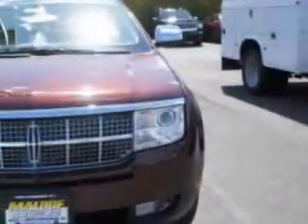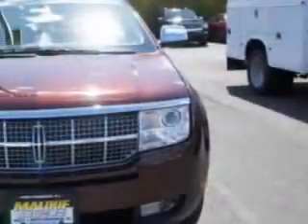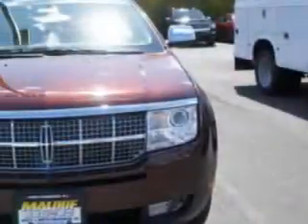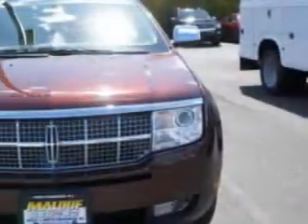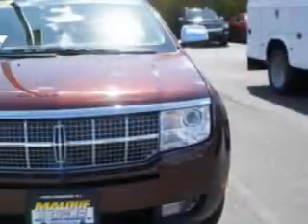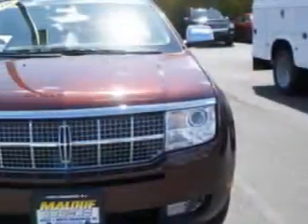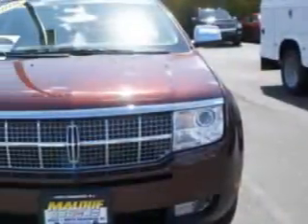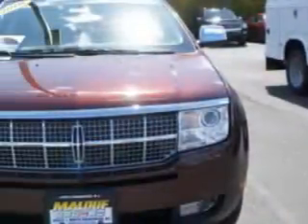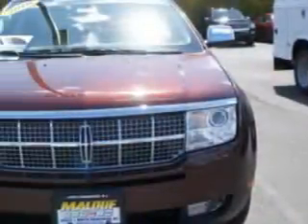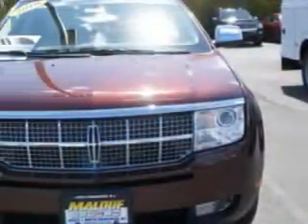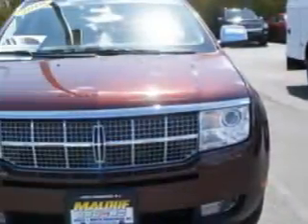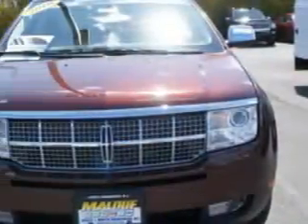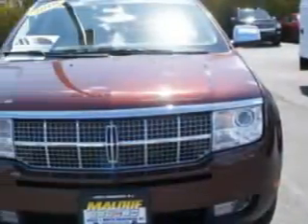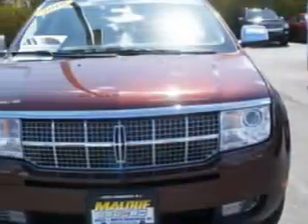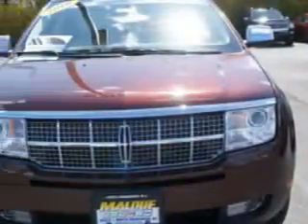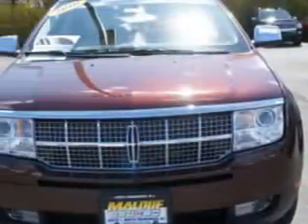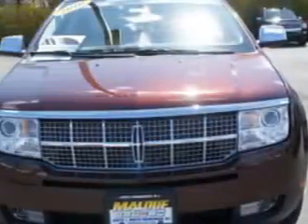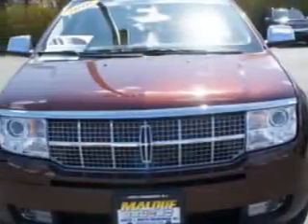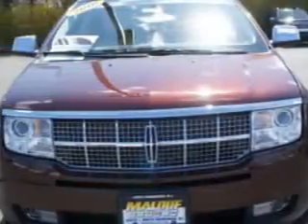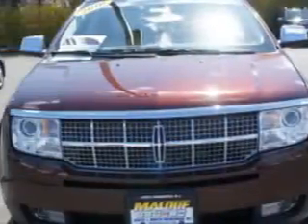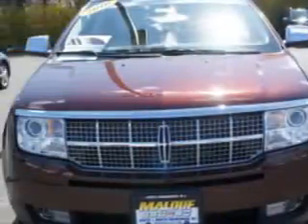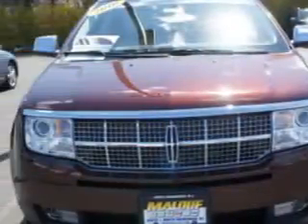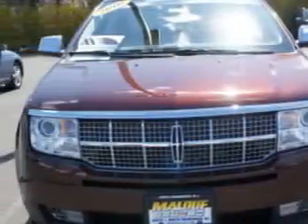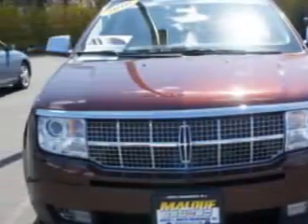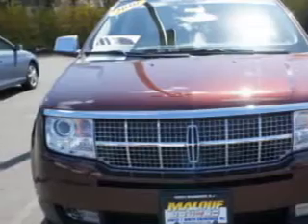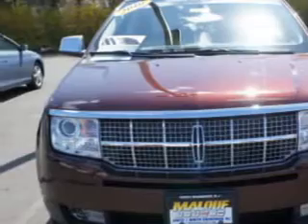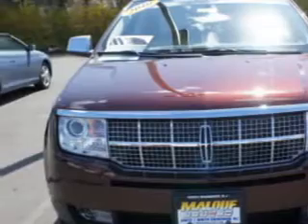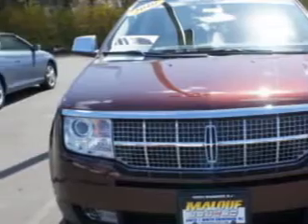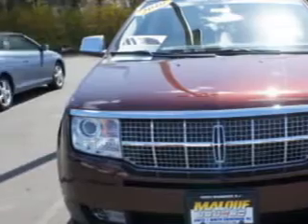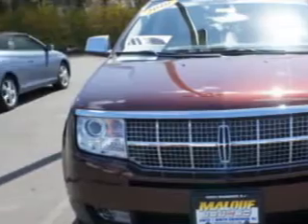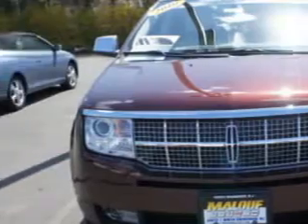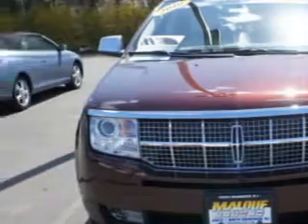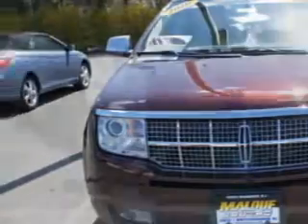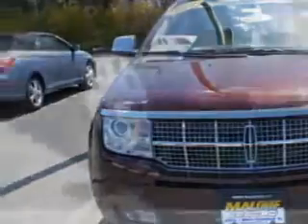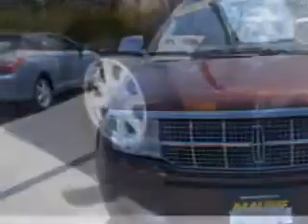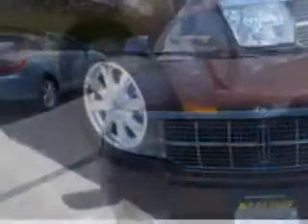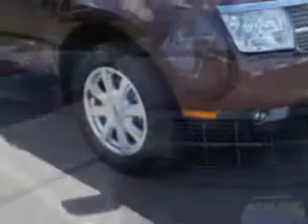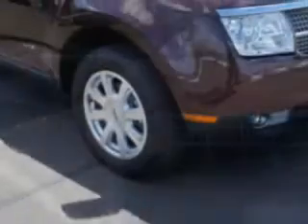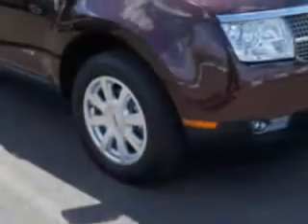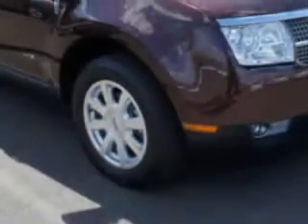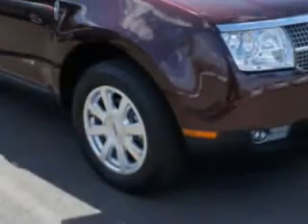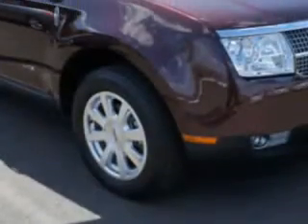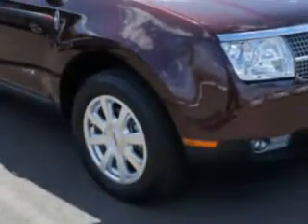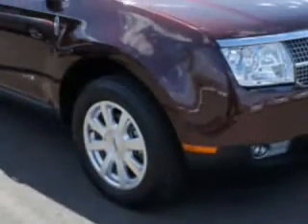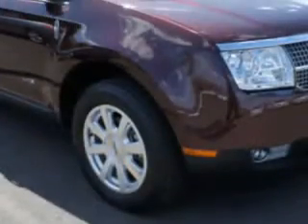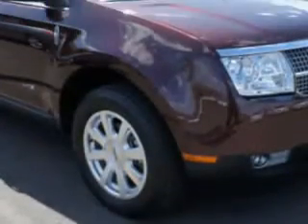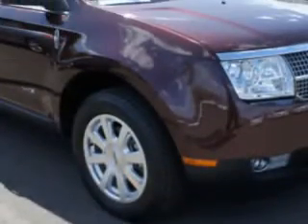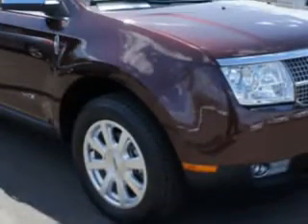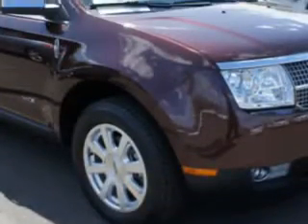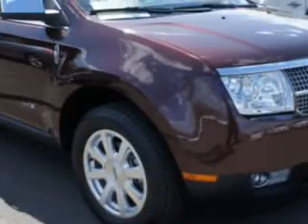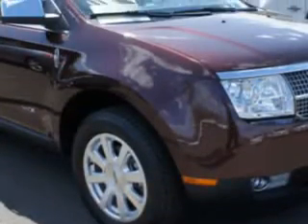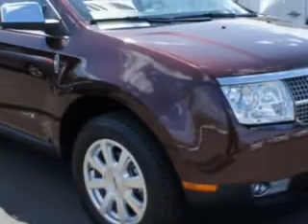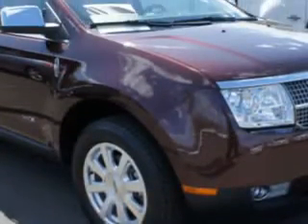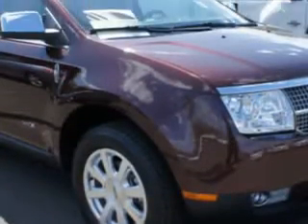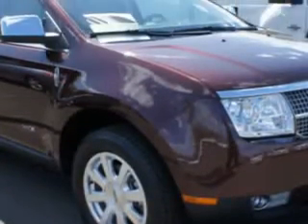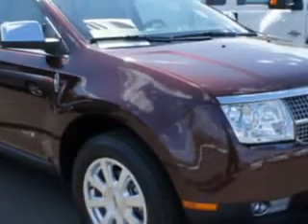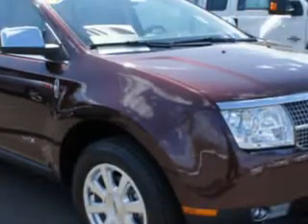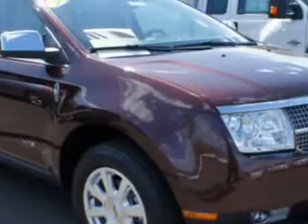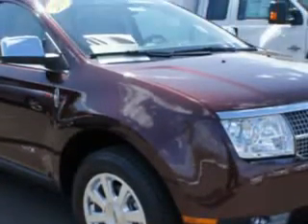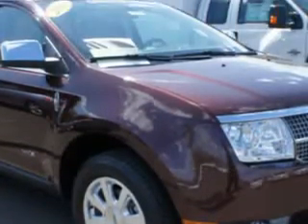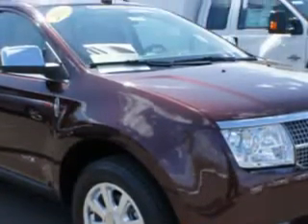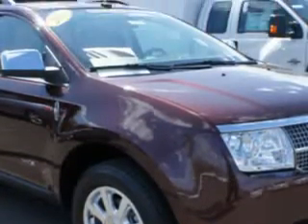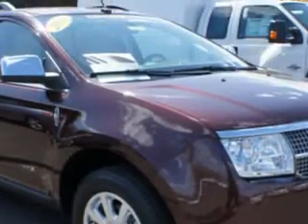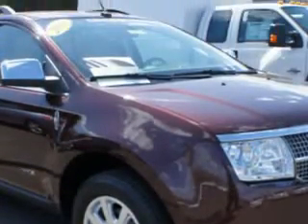Check out this Cinnamon Metallic 2010 Lincoln MKX front-wheel drive, equipped with a six-cylinder engine and automatic transmission.